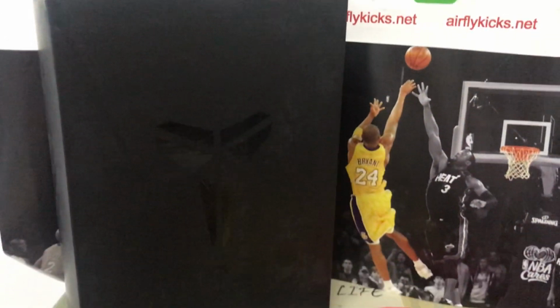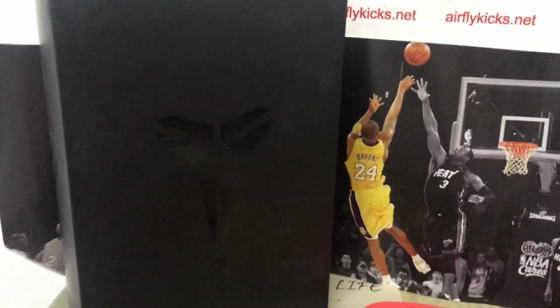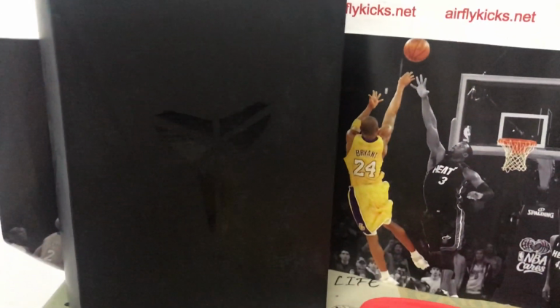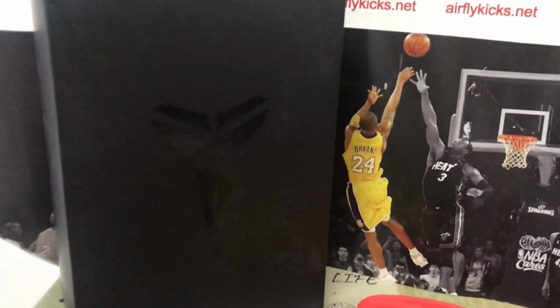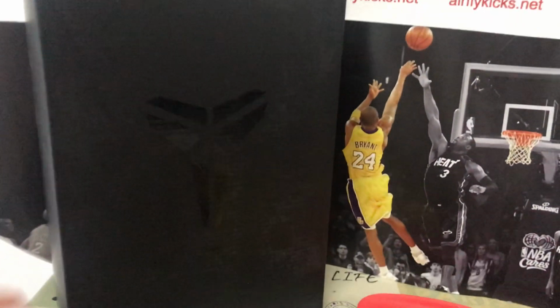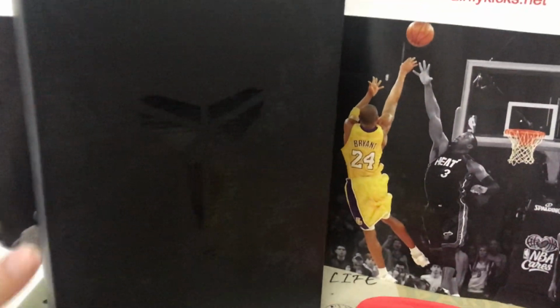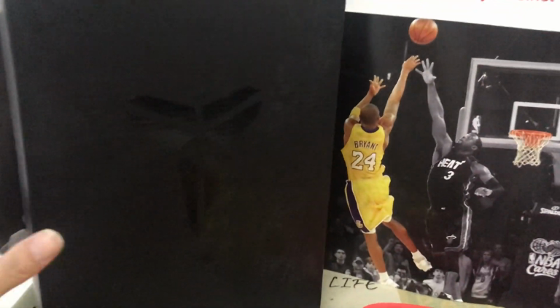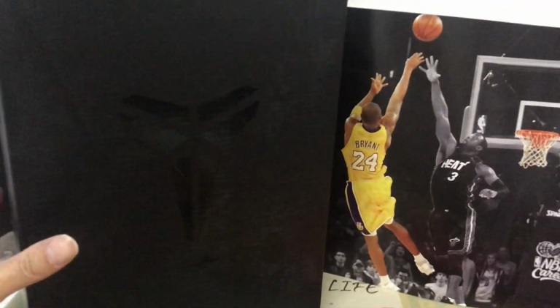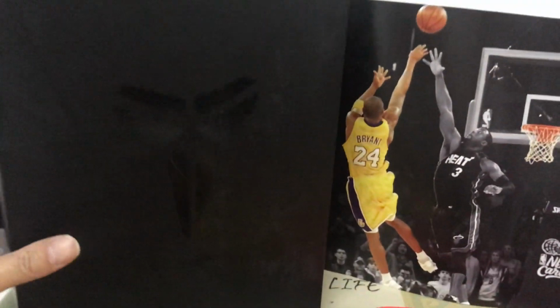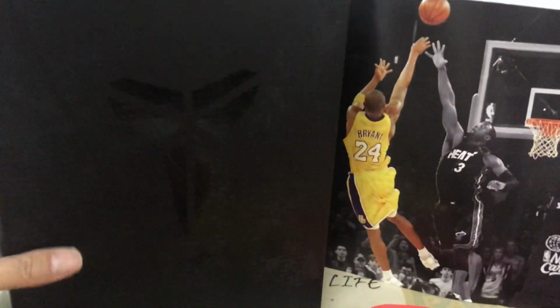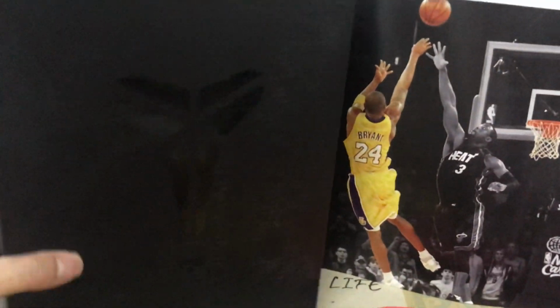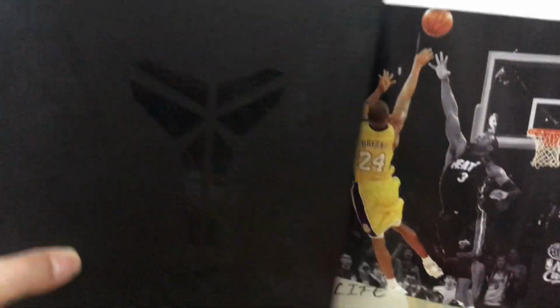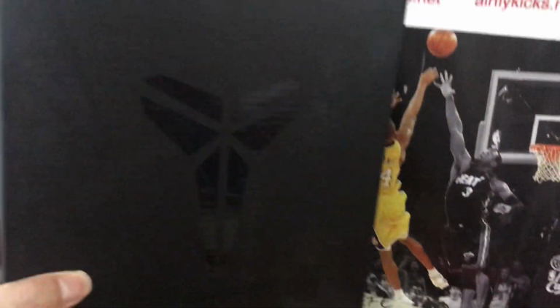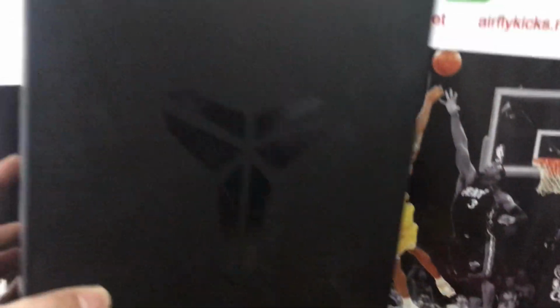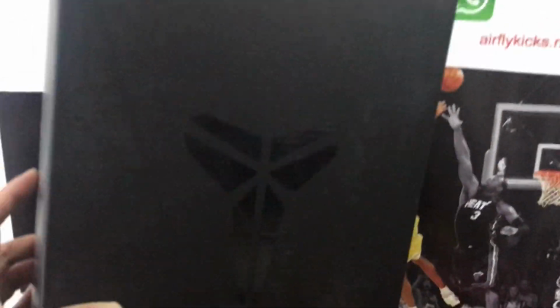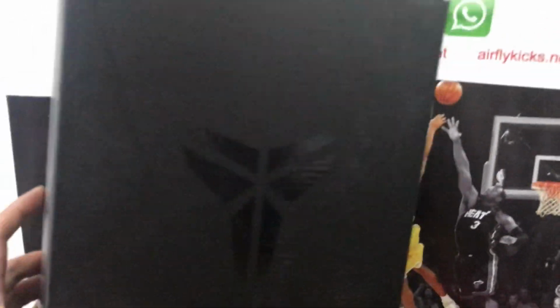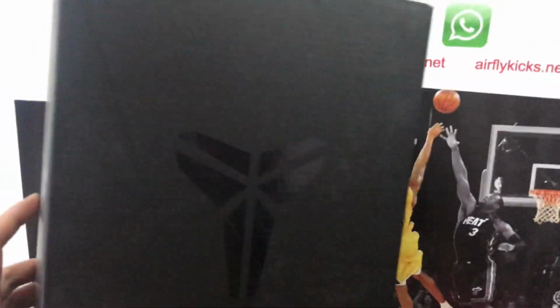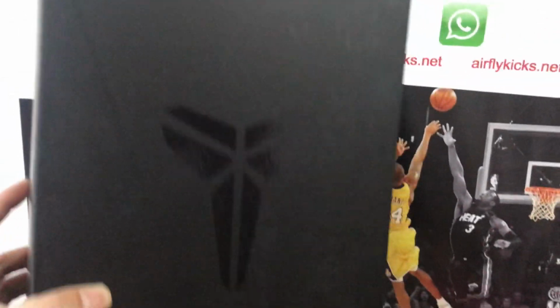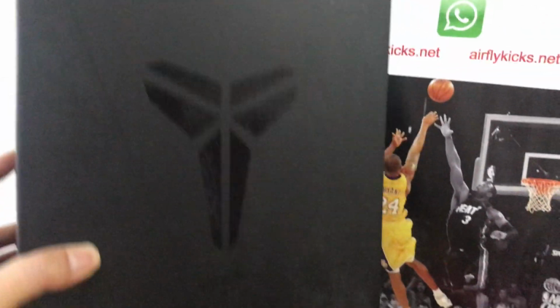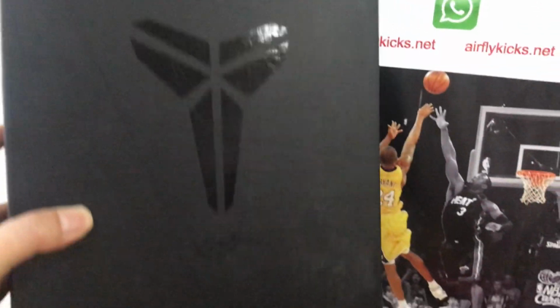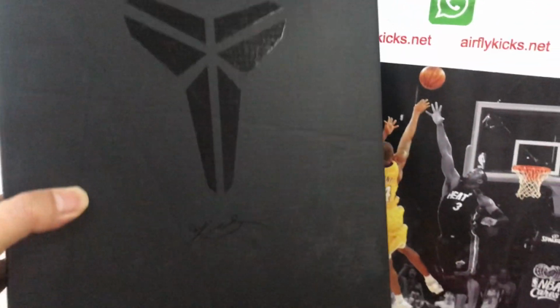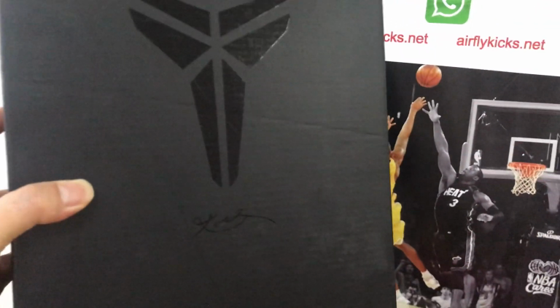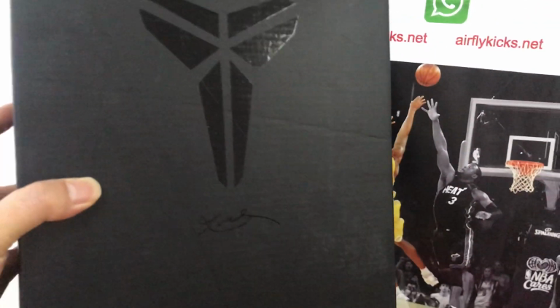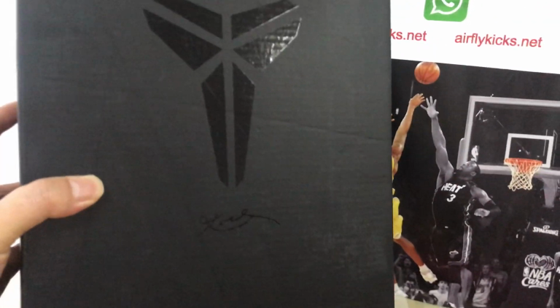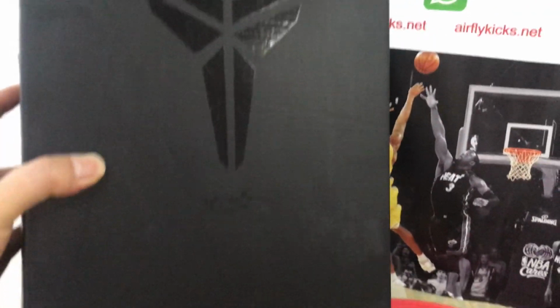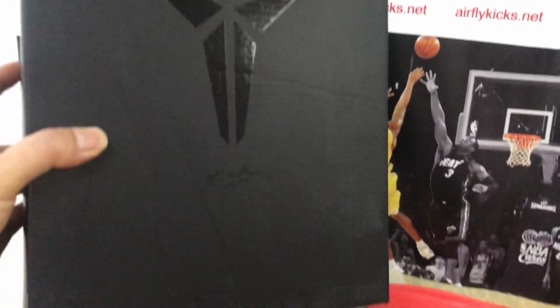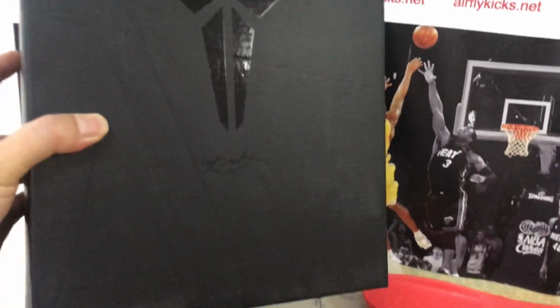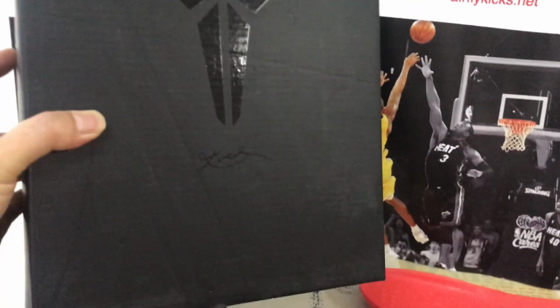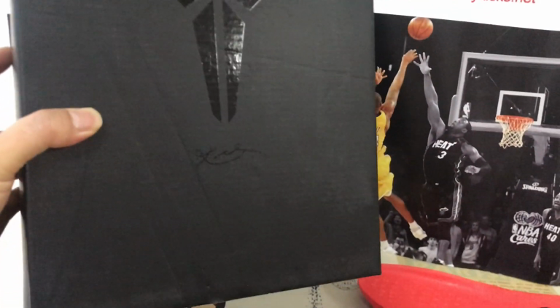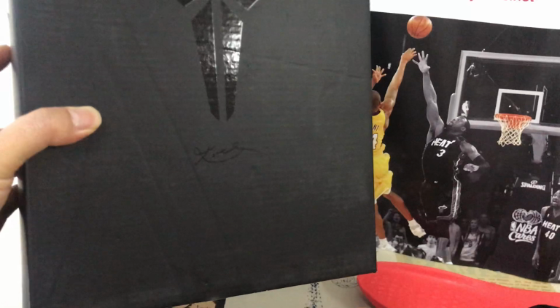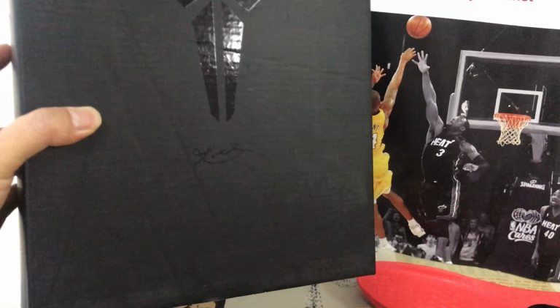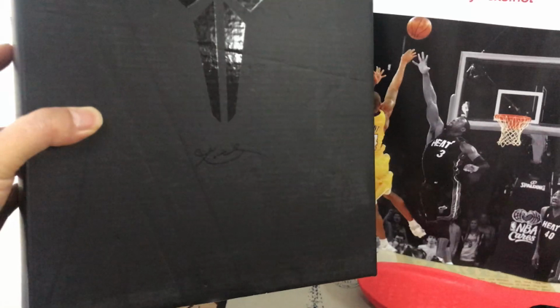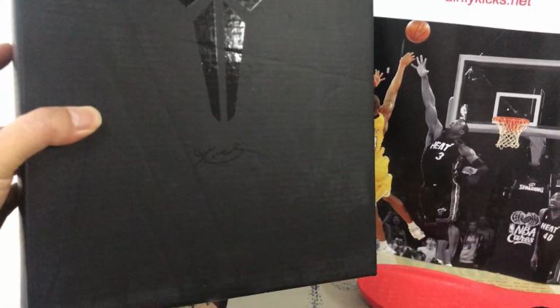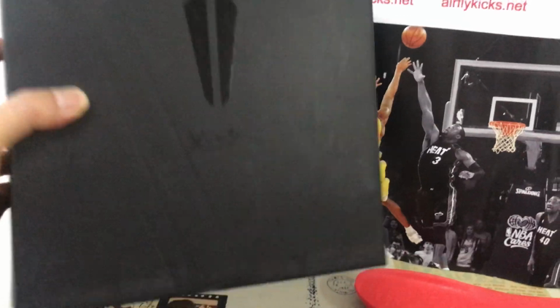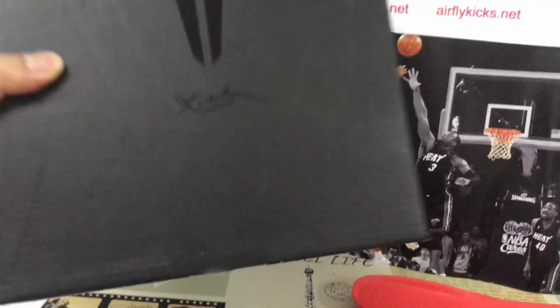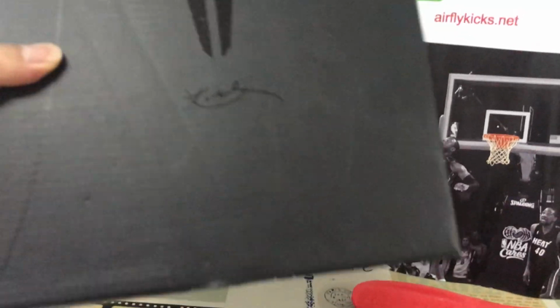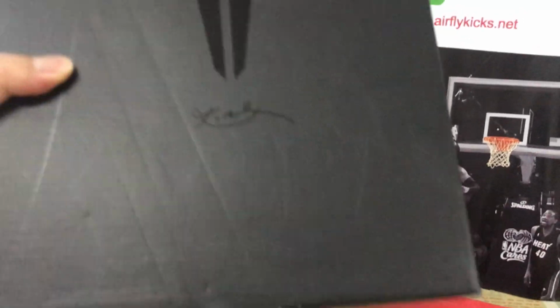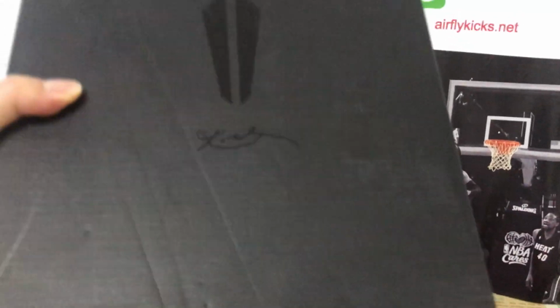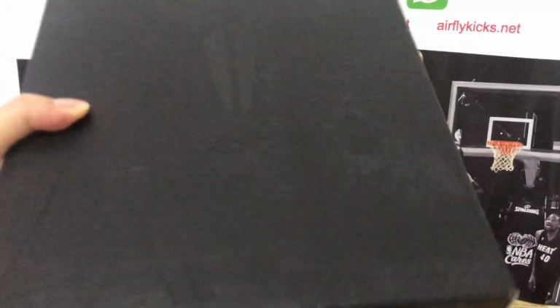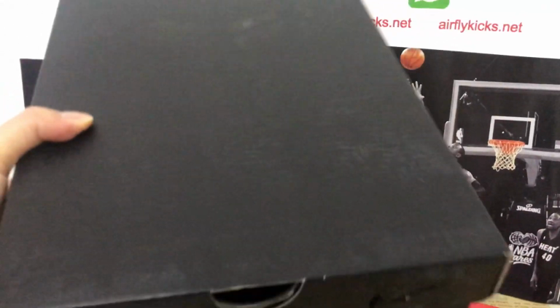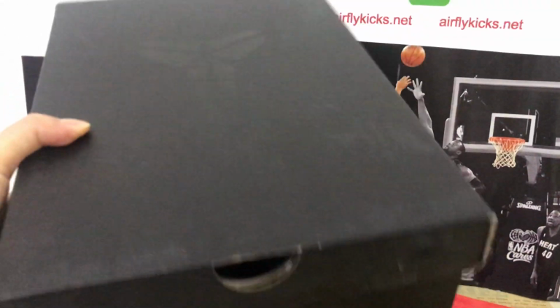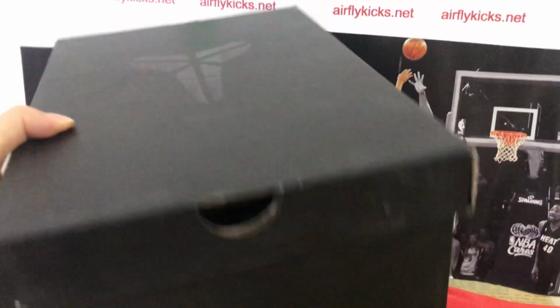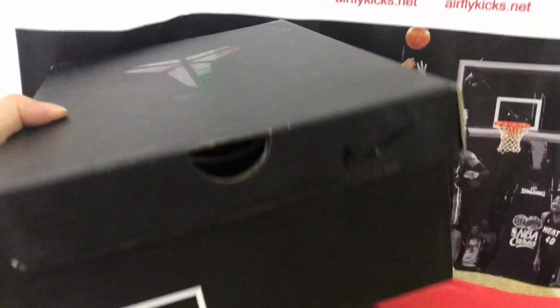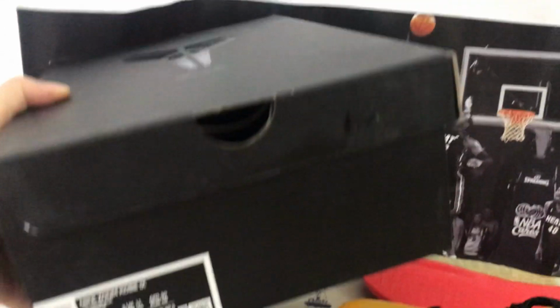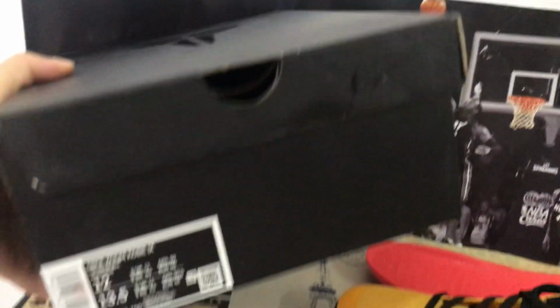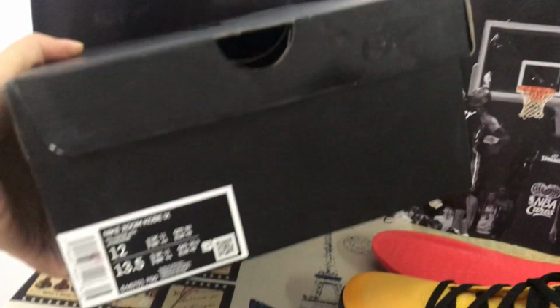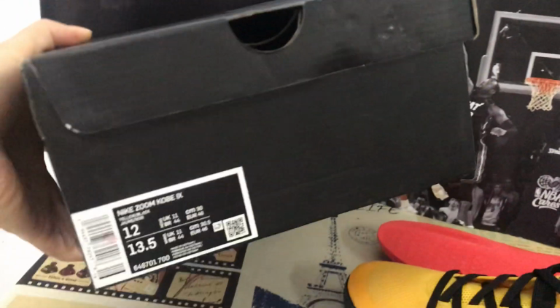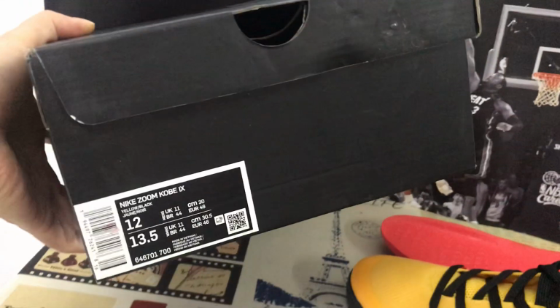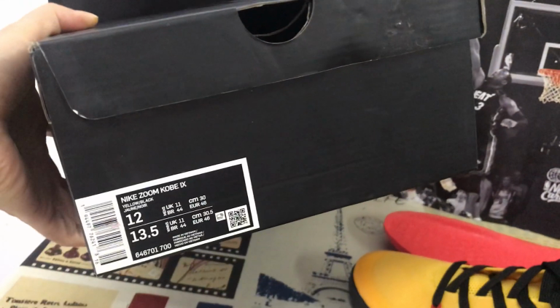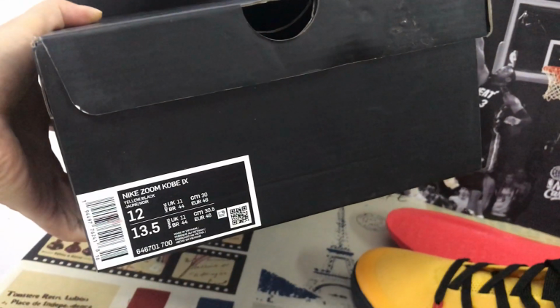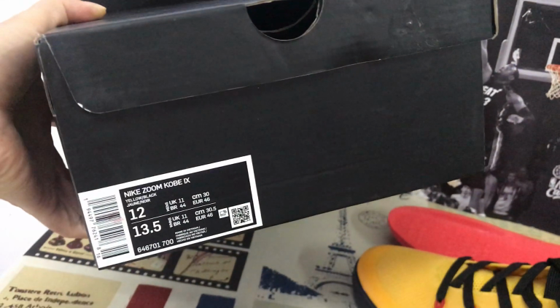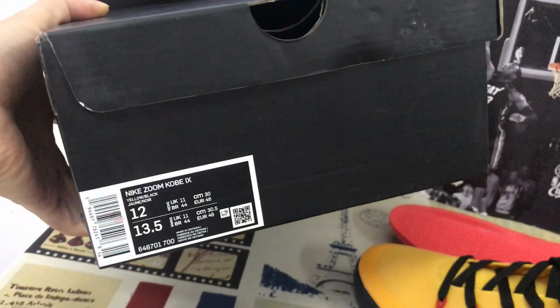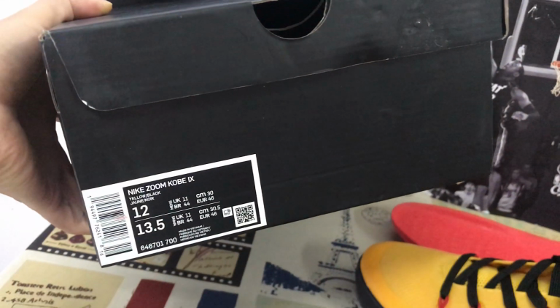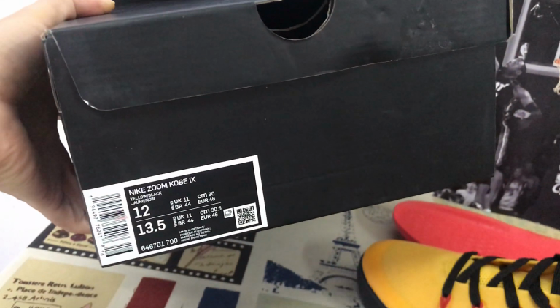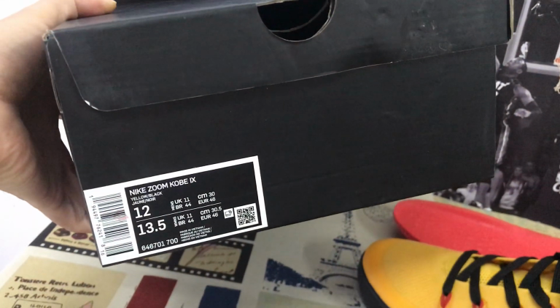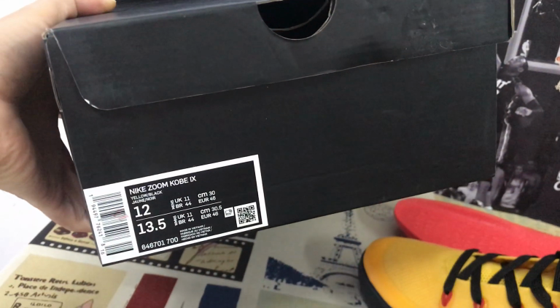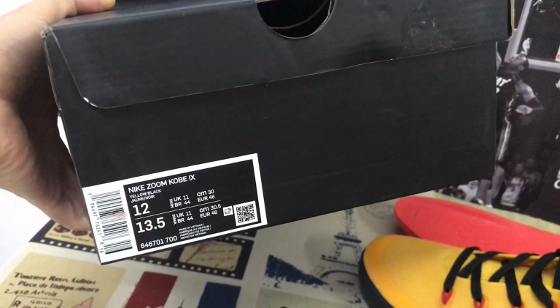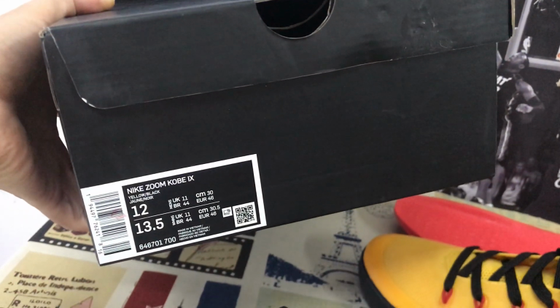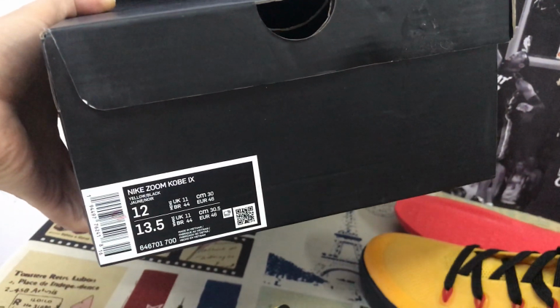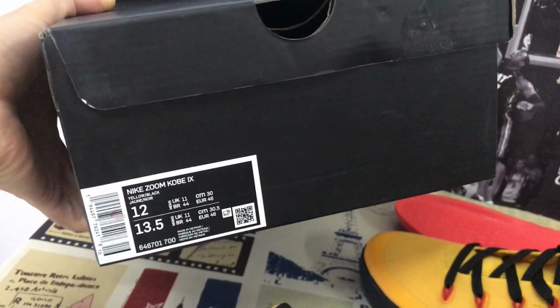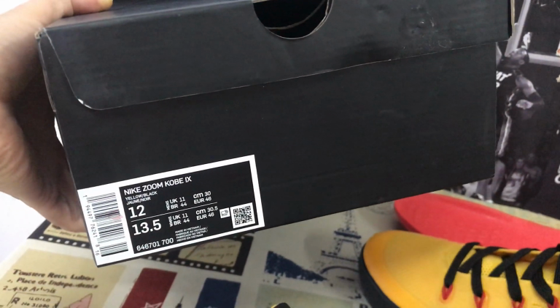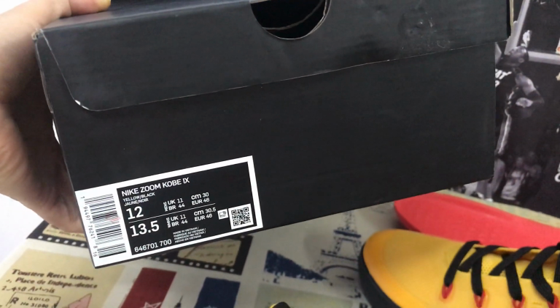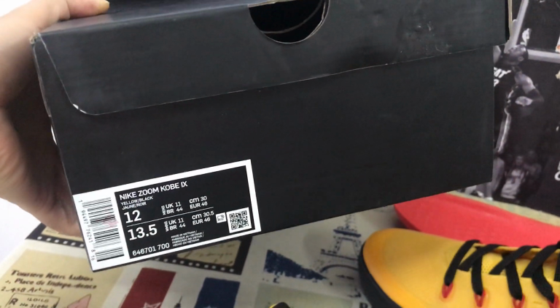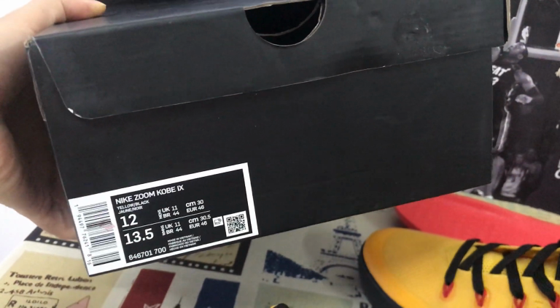The shoe comes with original copy source box — that's the box label.